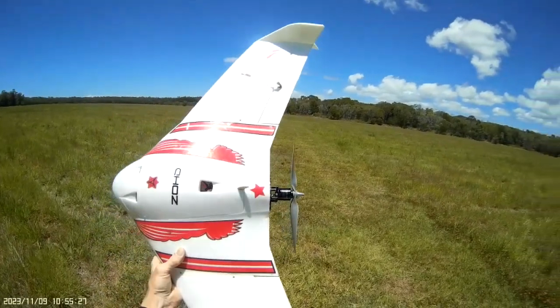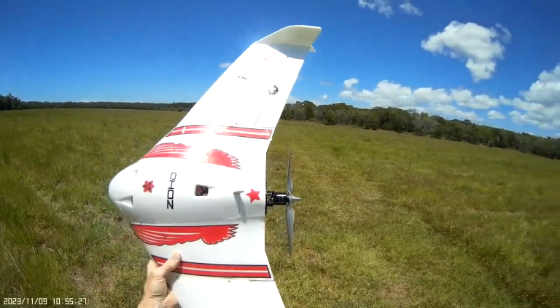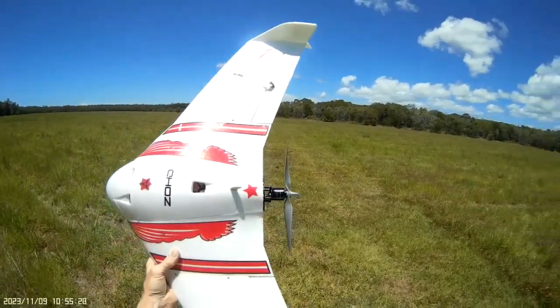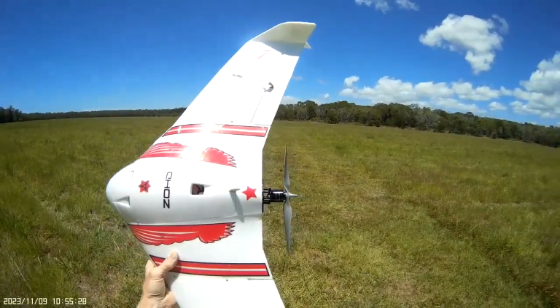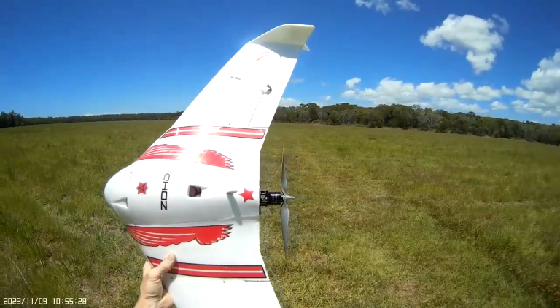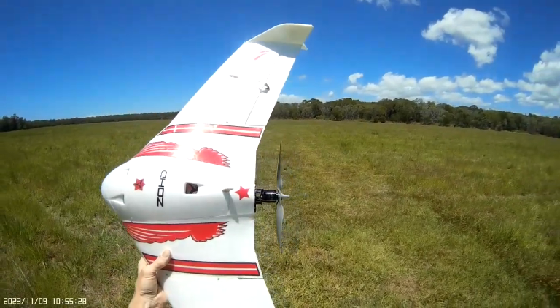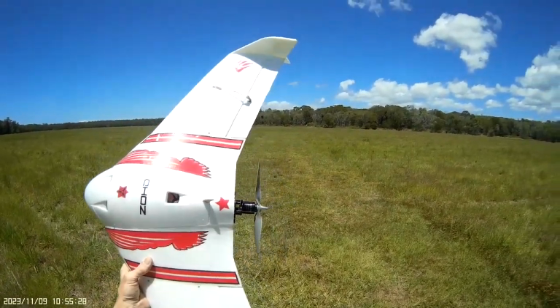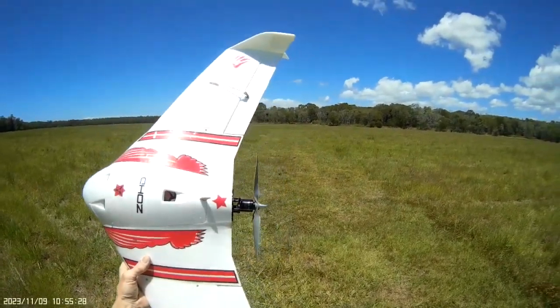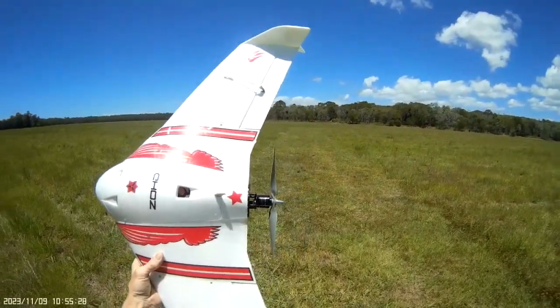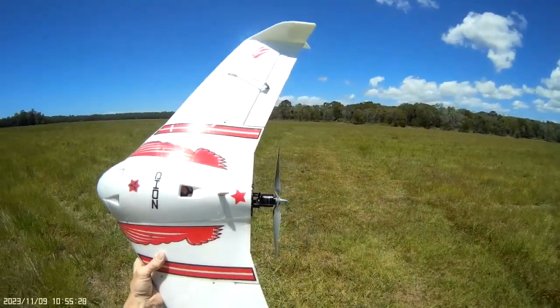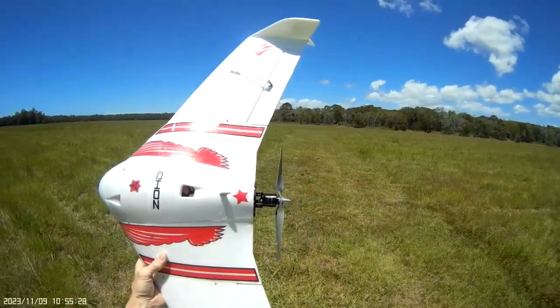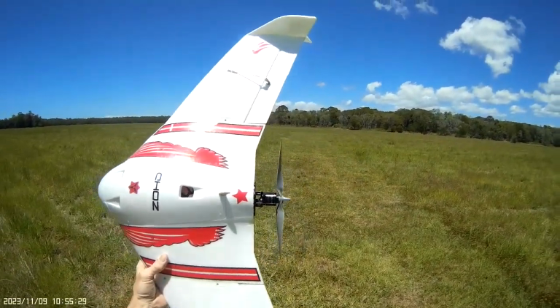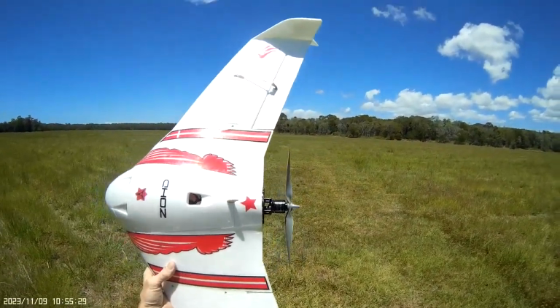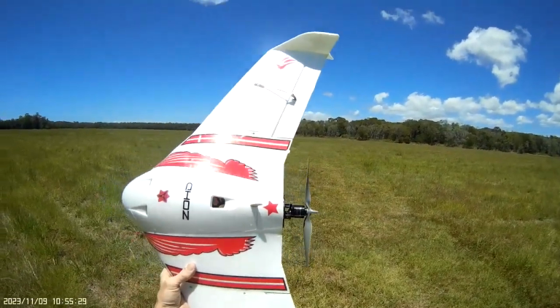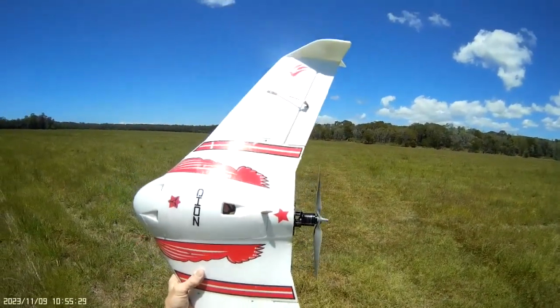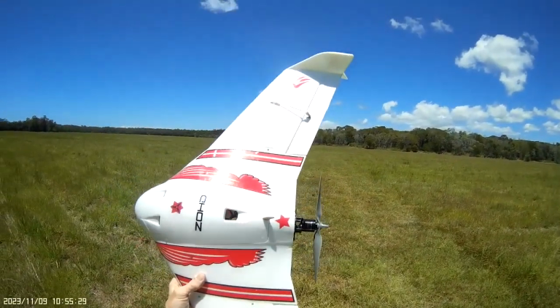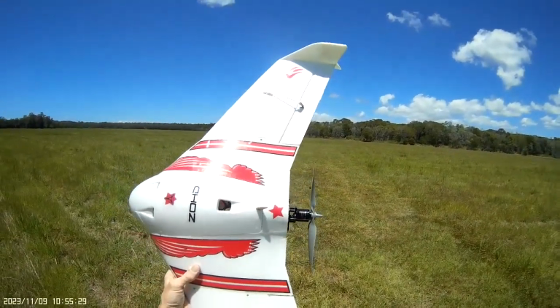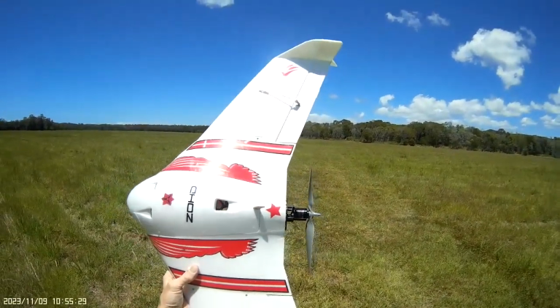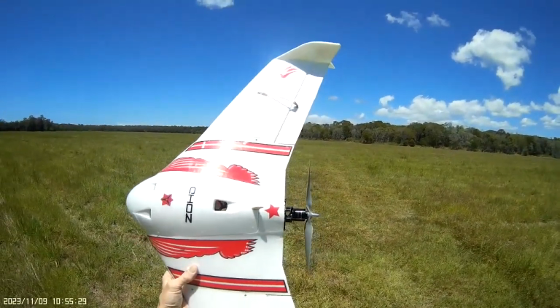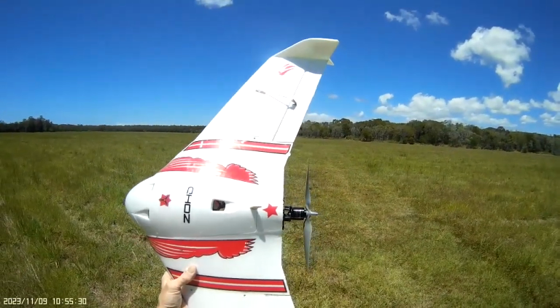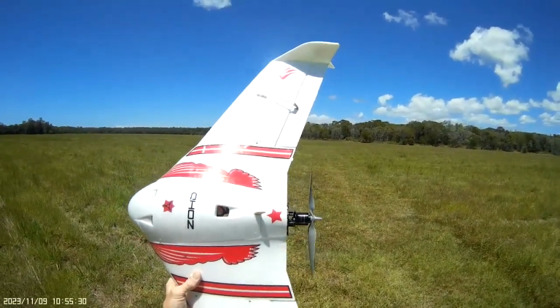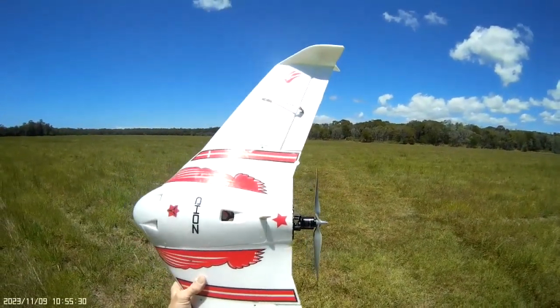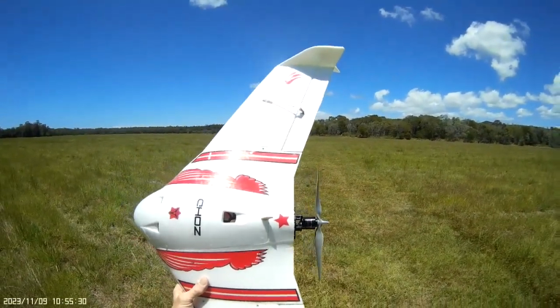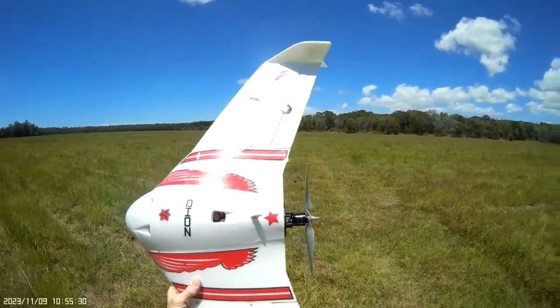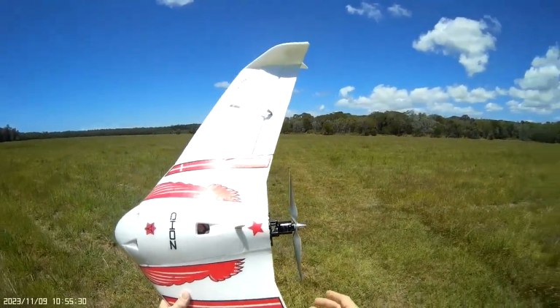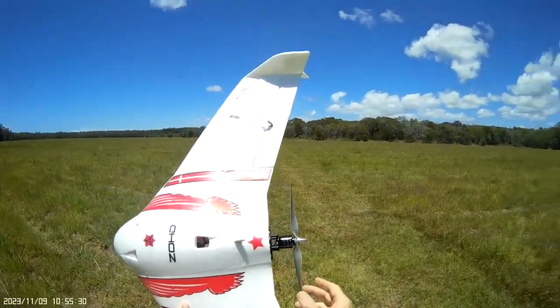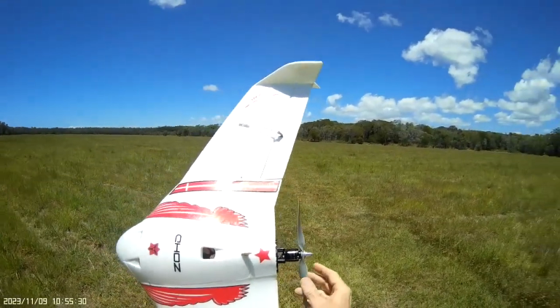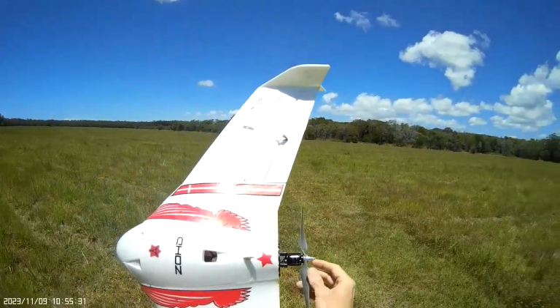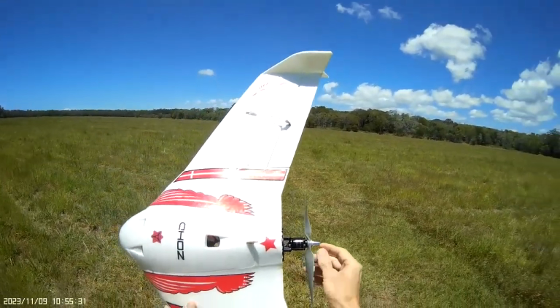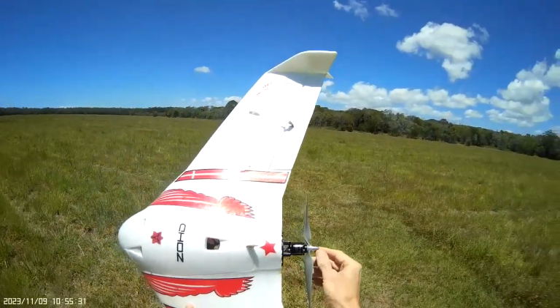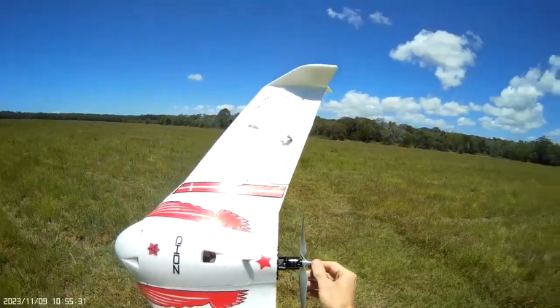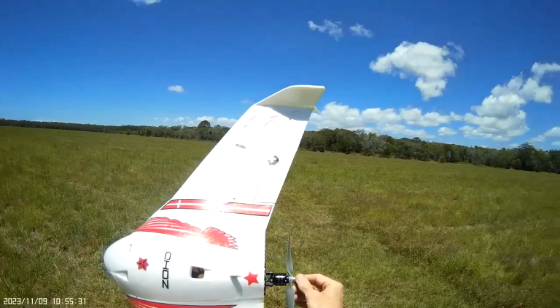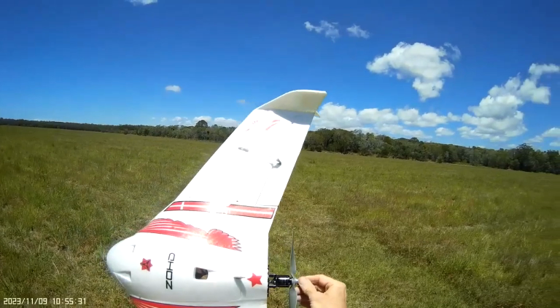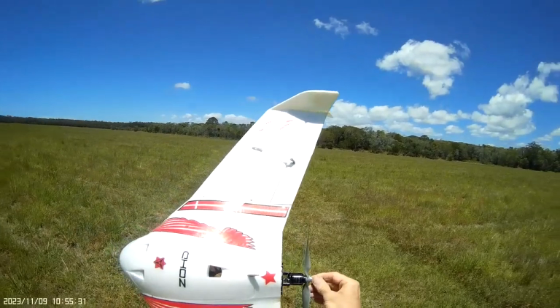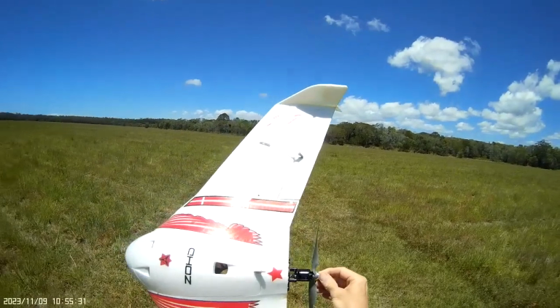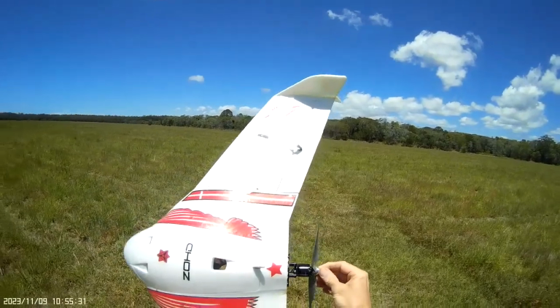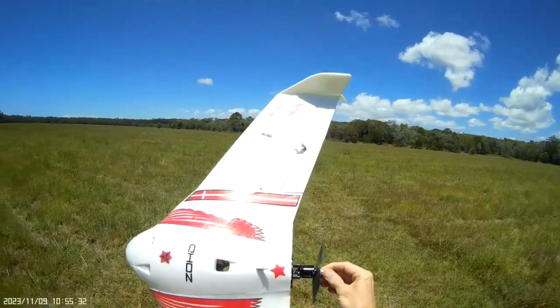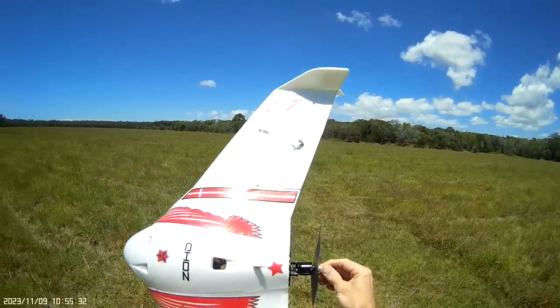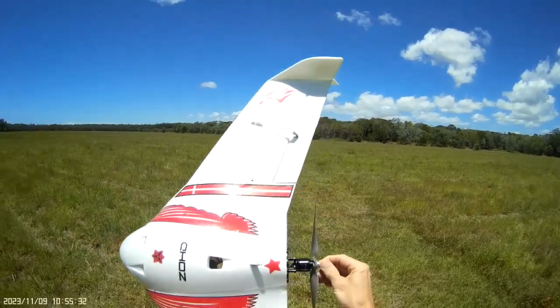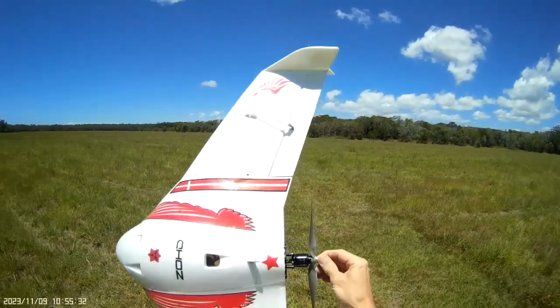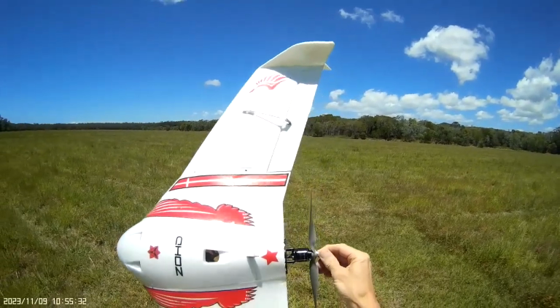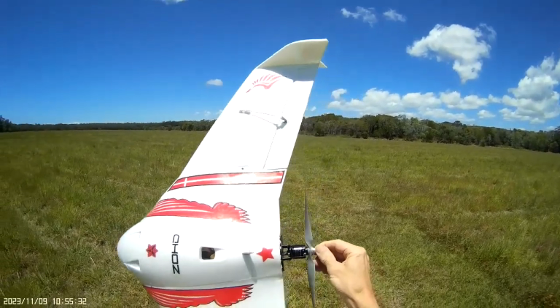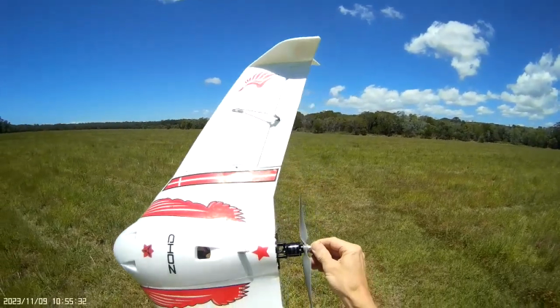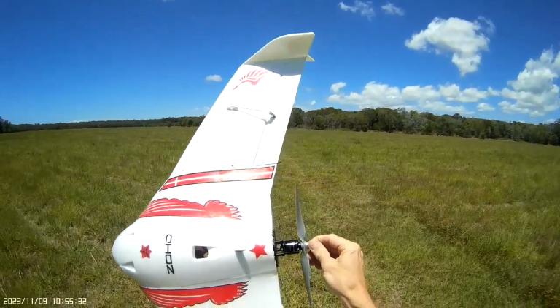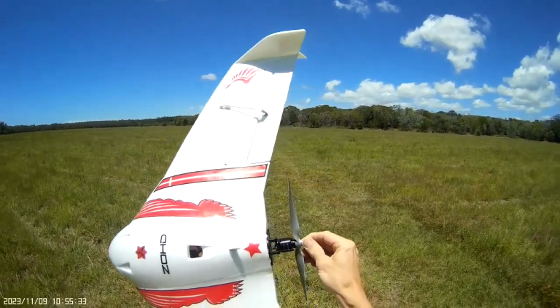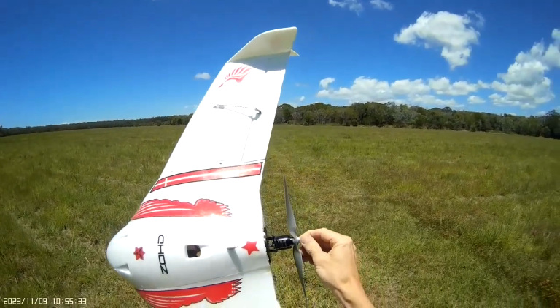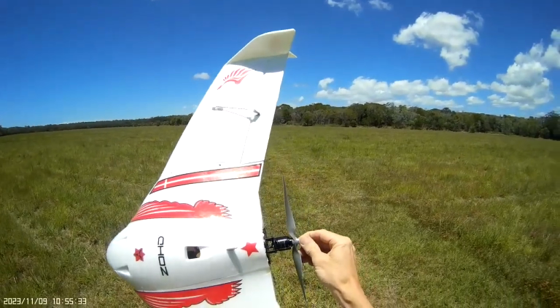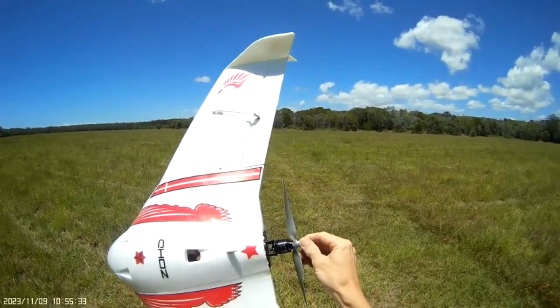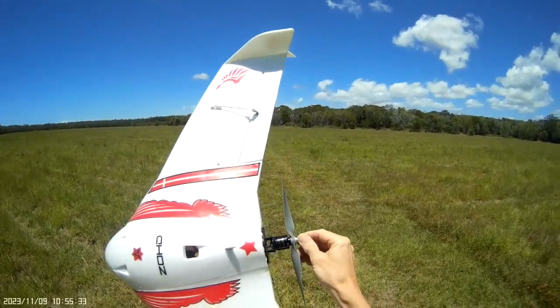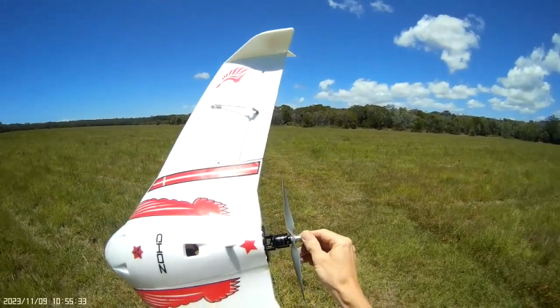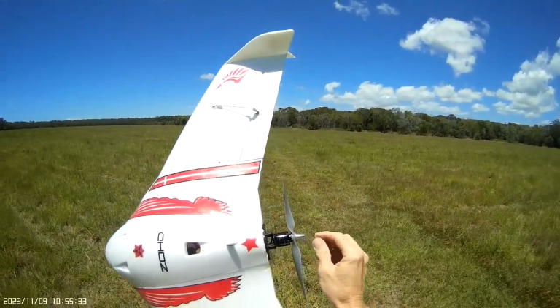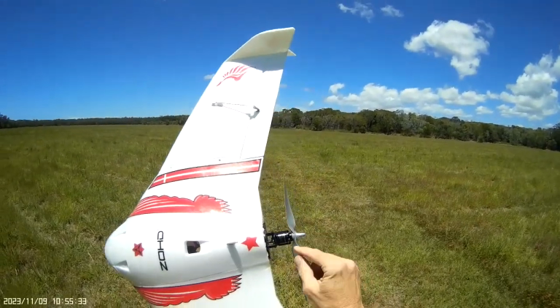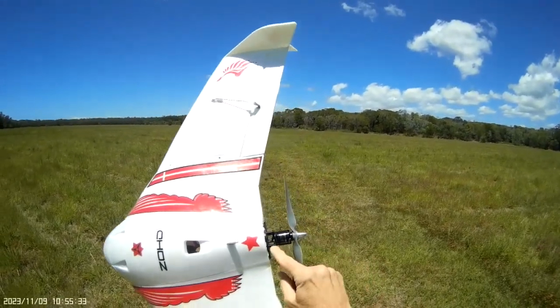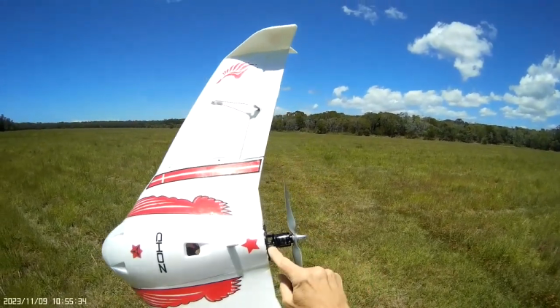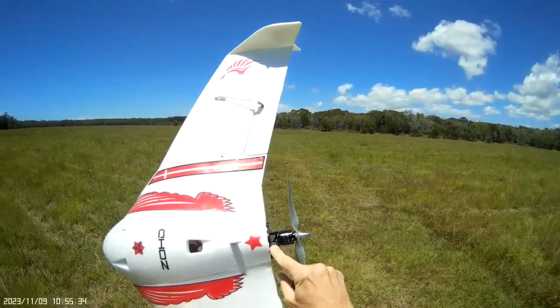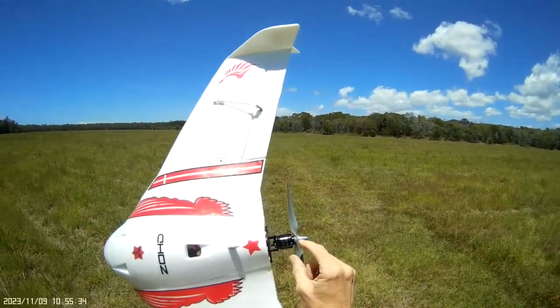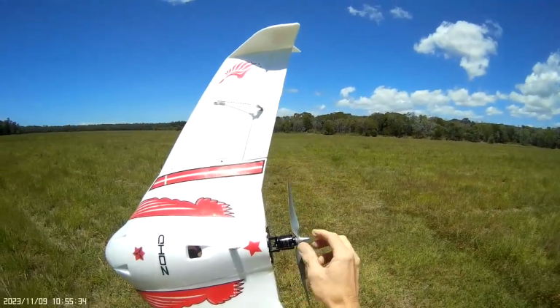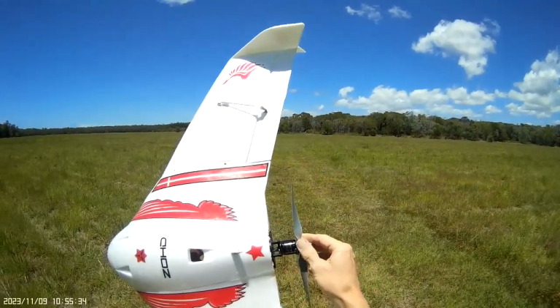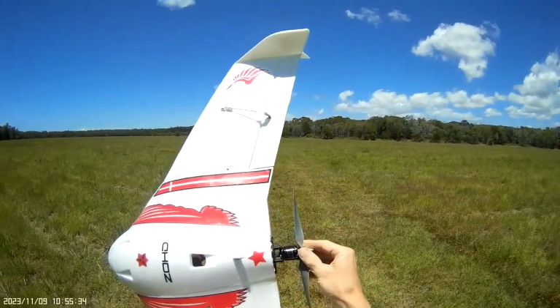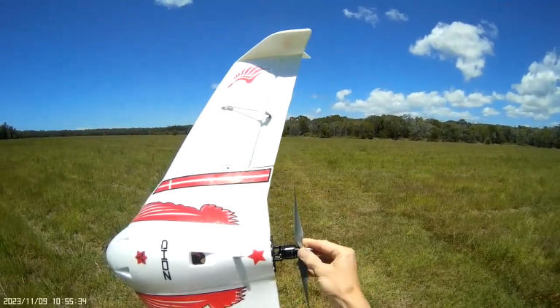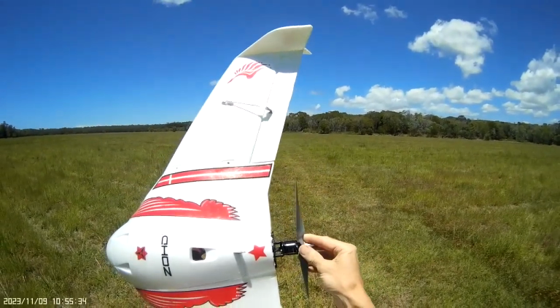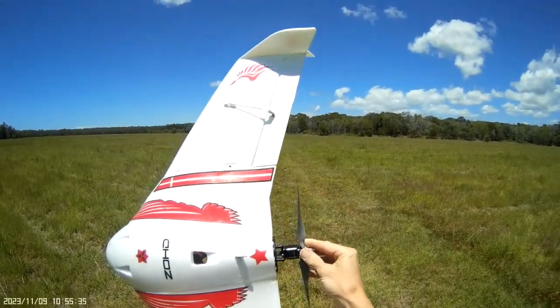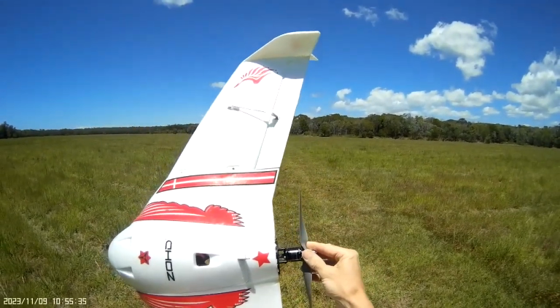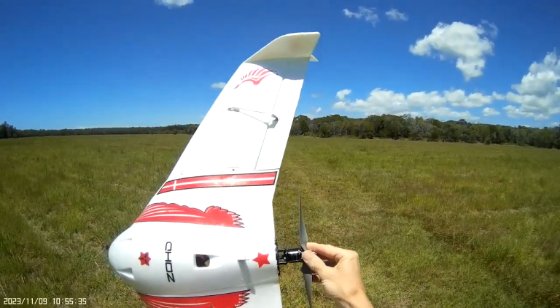Welcome back to the field with my Kapaki wing. More motor mods this time. I'm trying the extended motor mount I've made up for it.